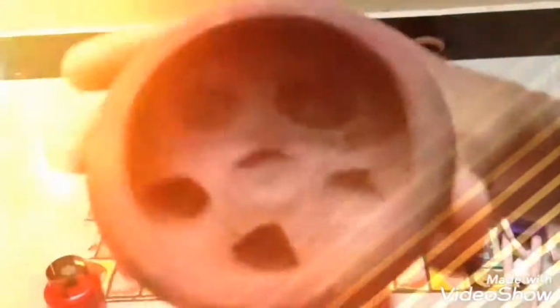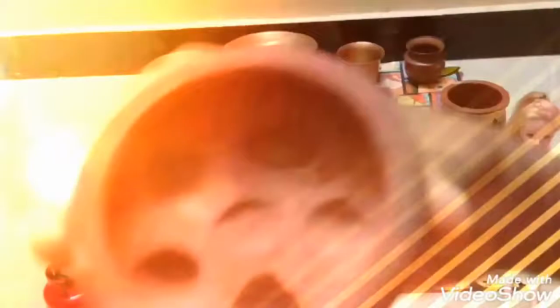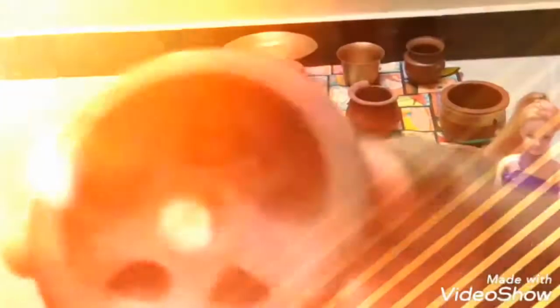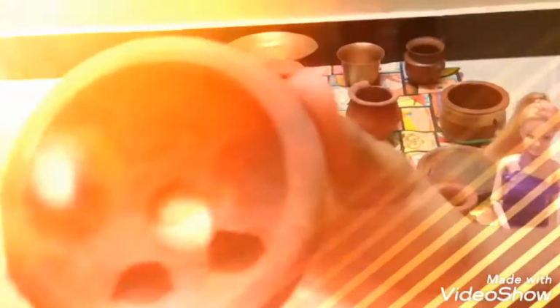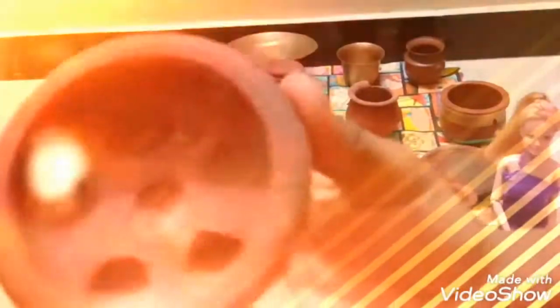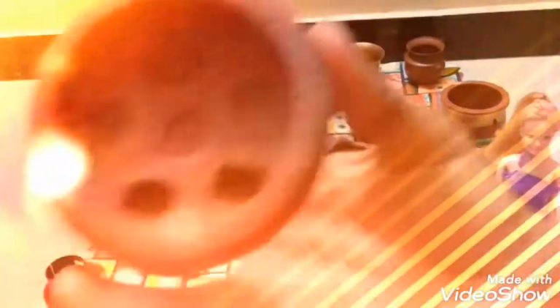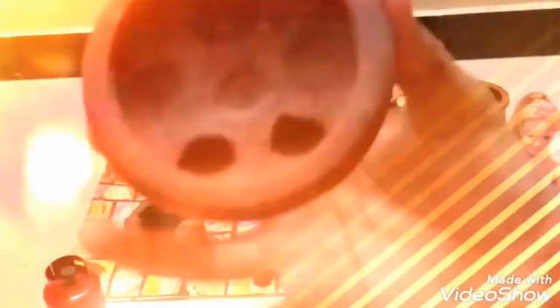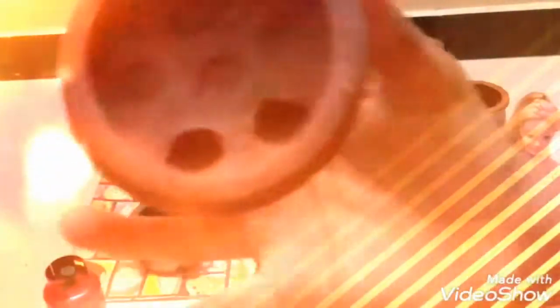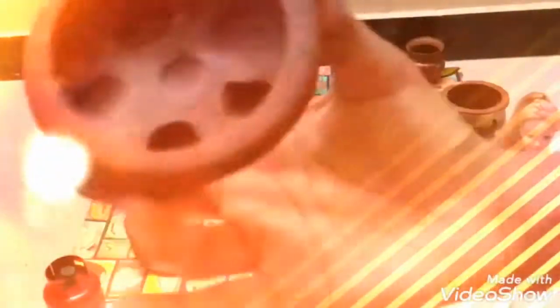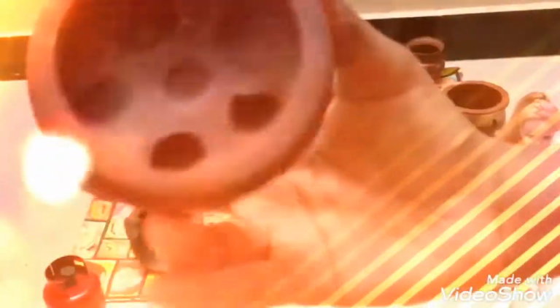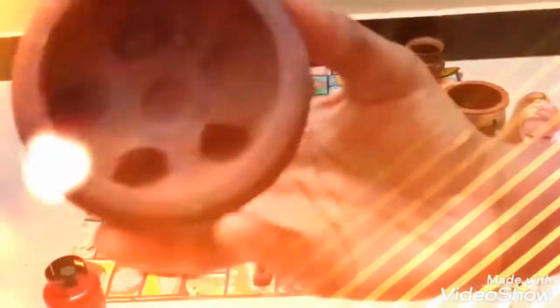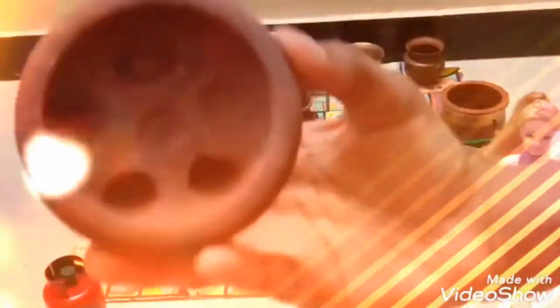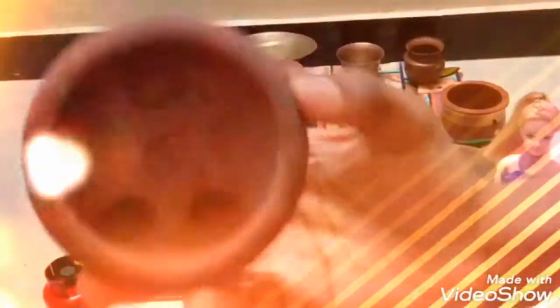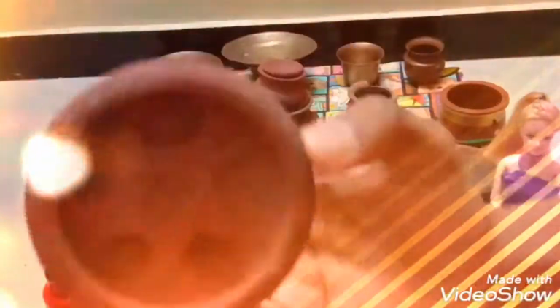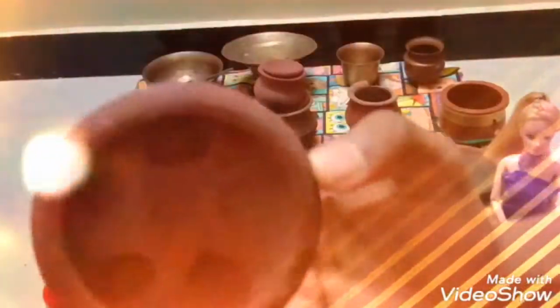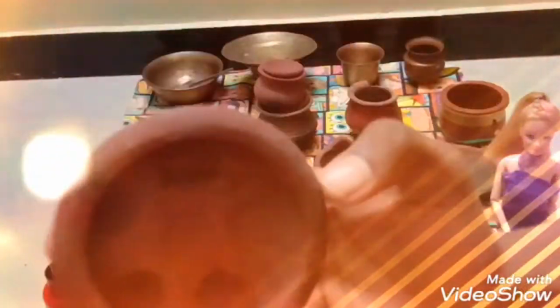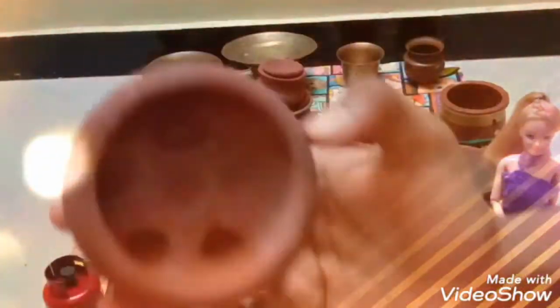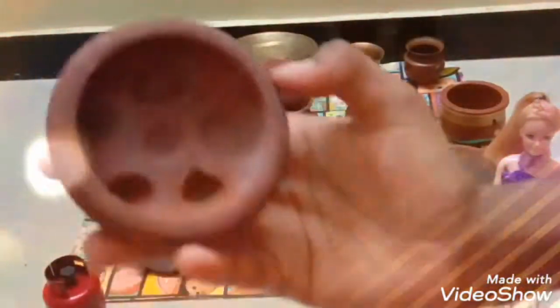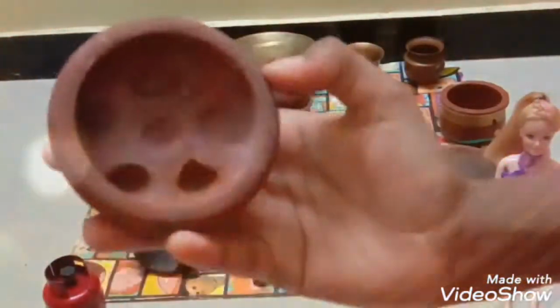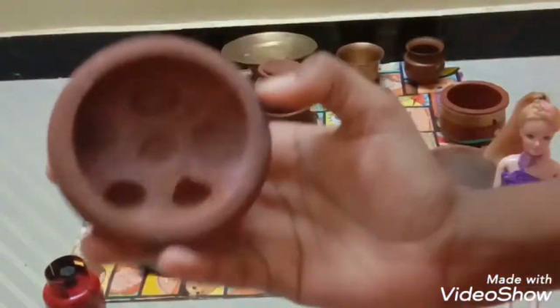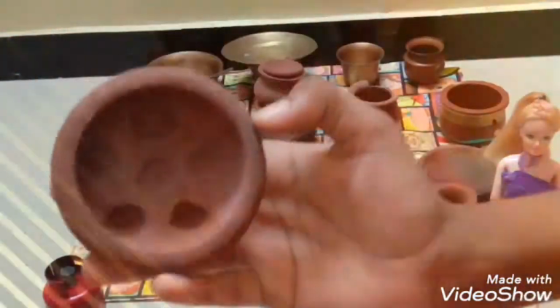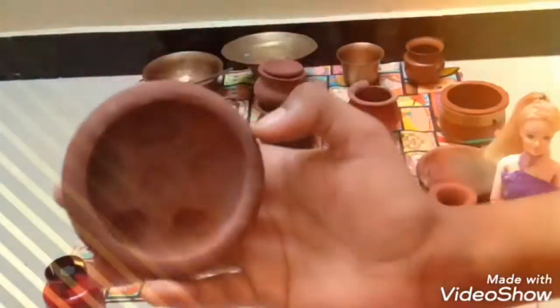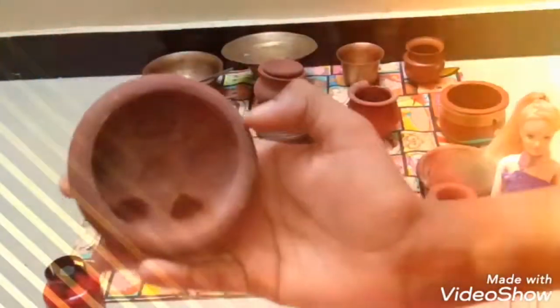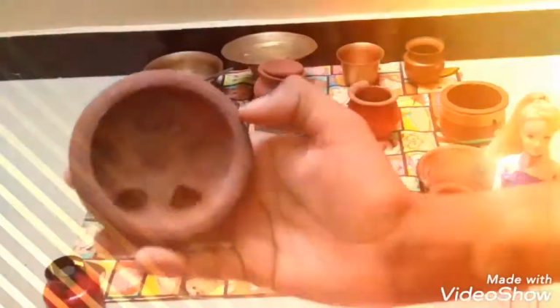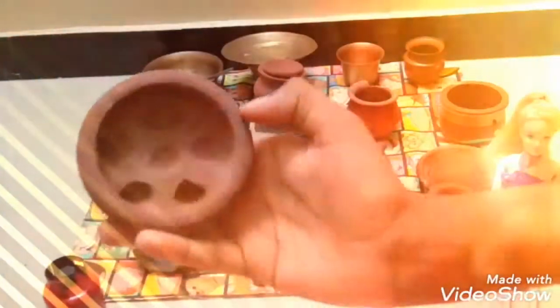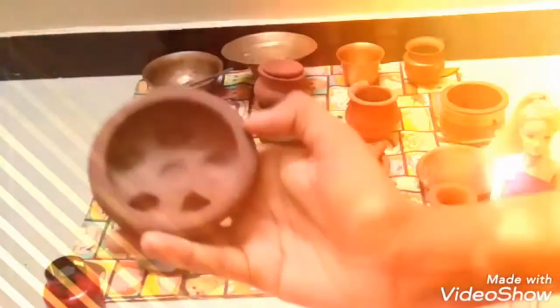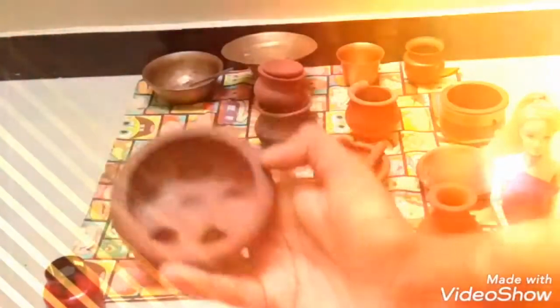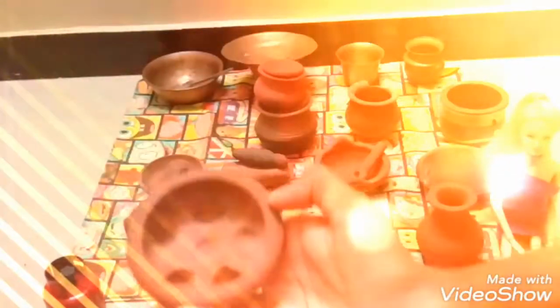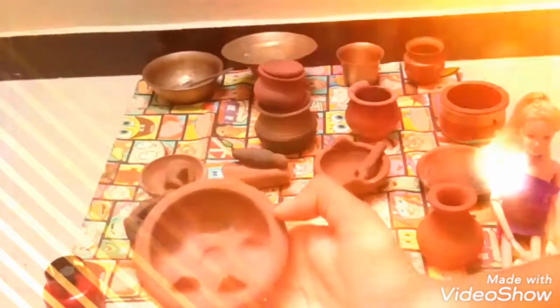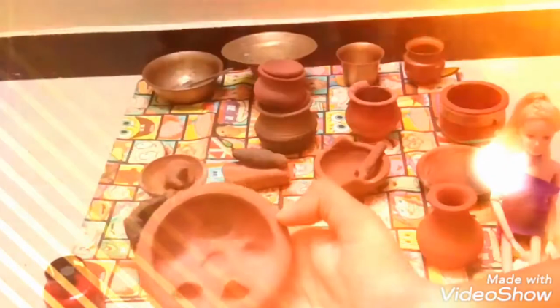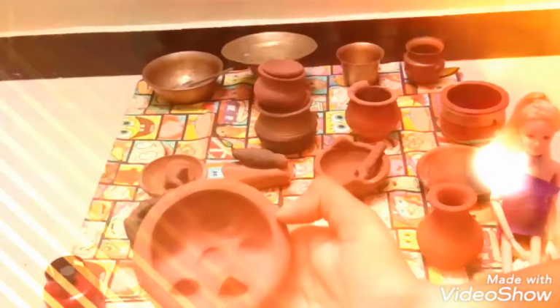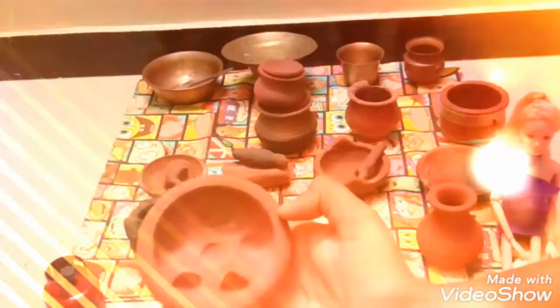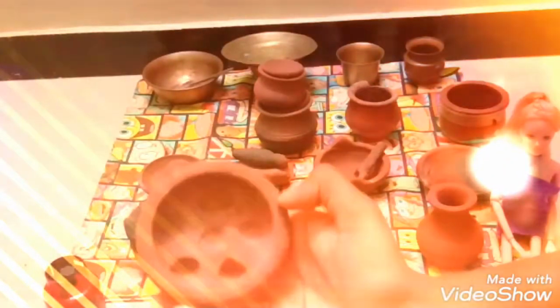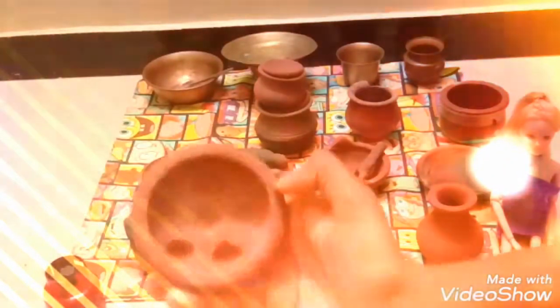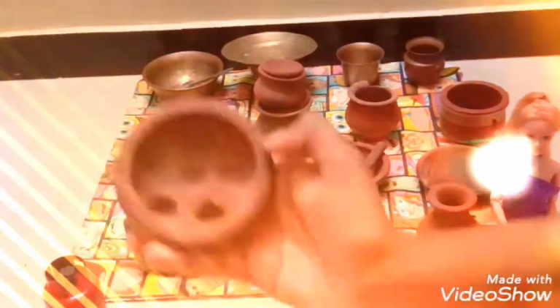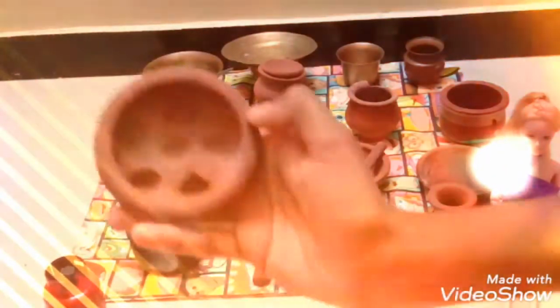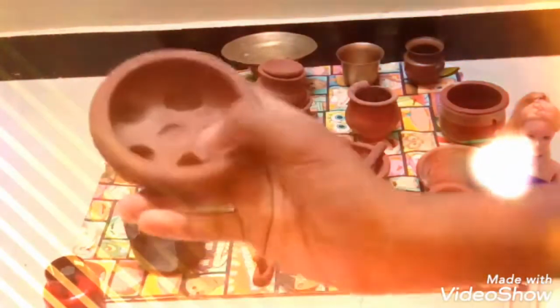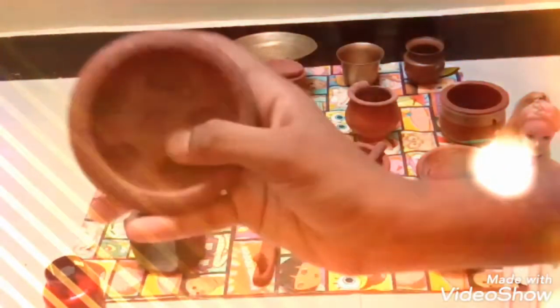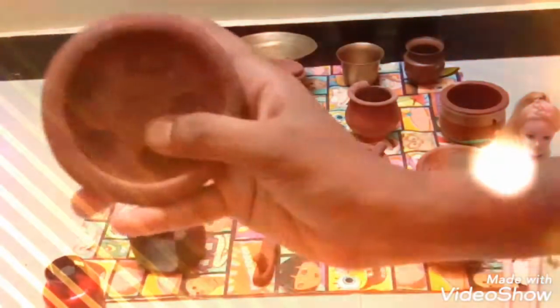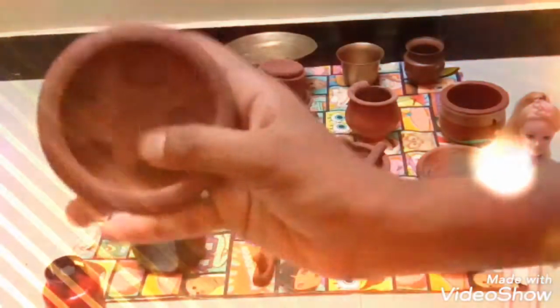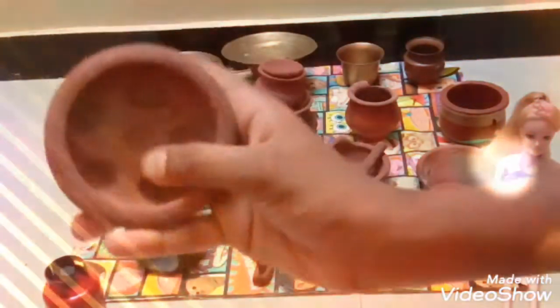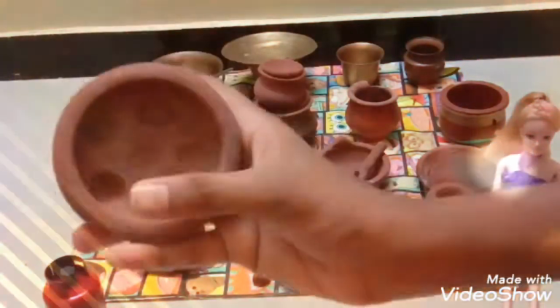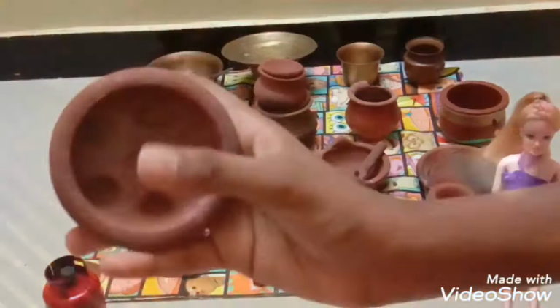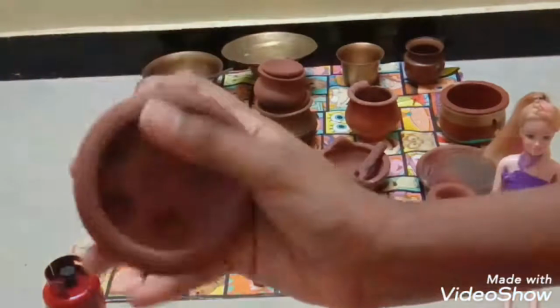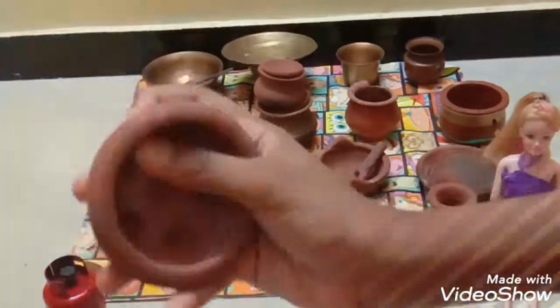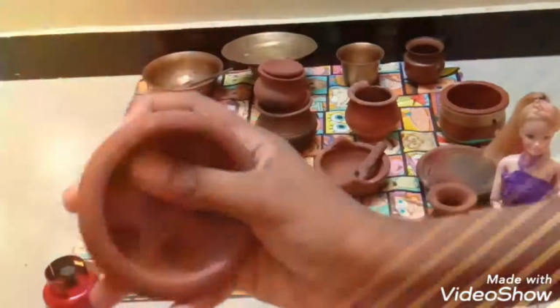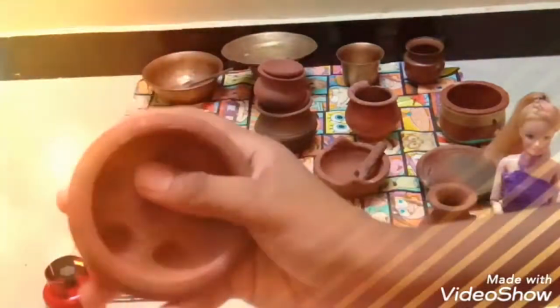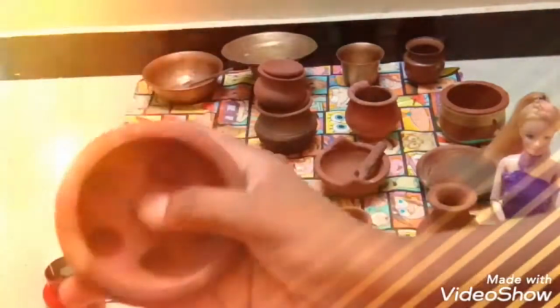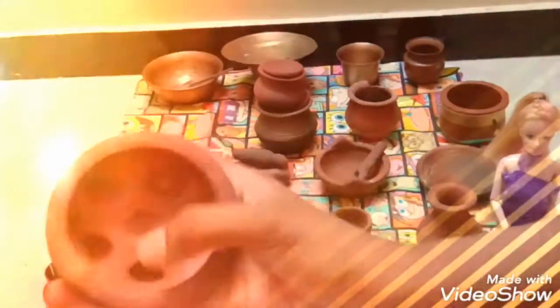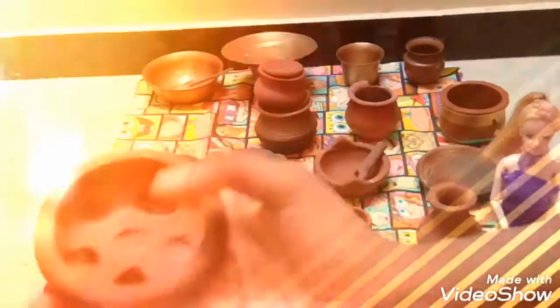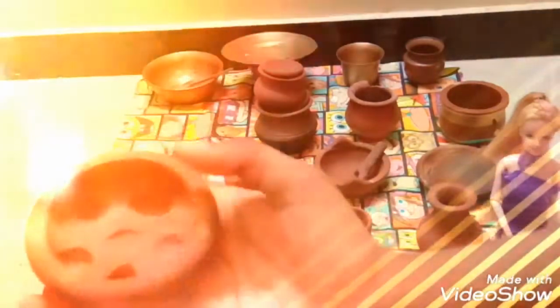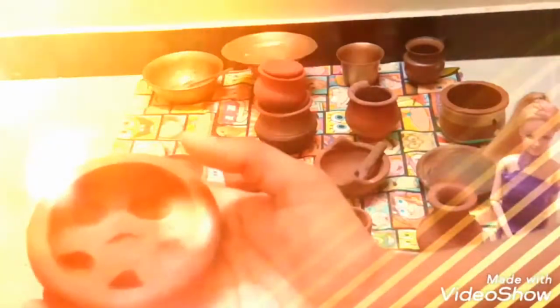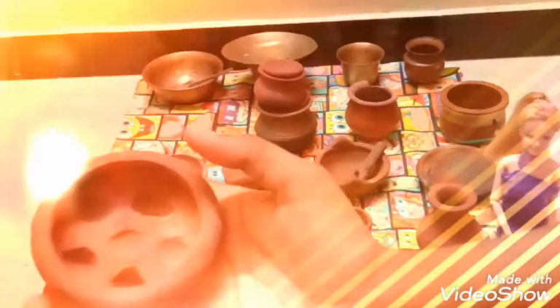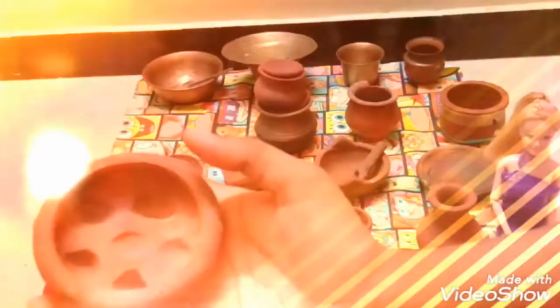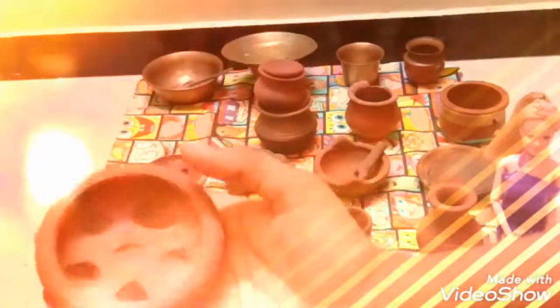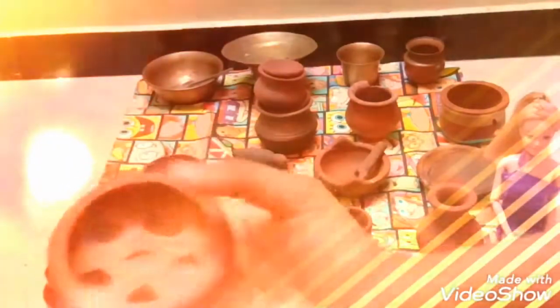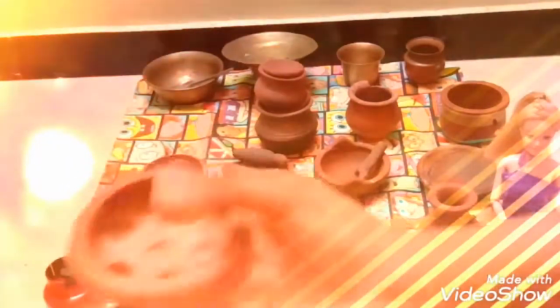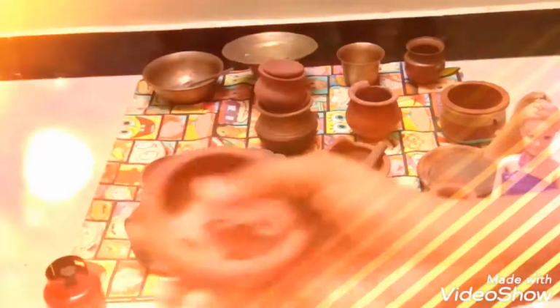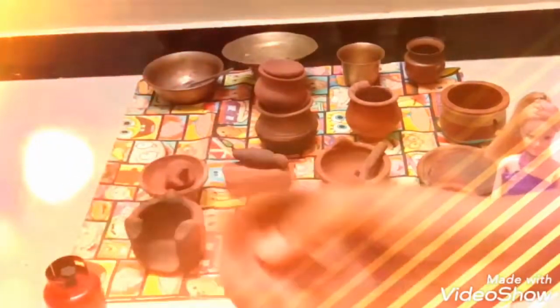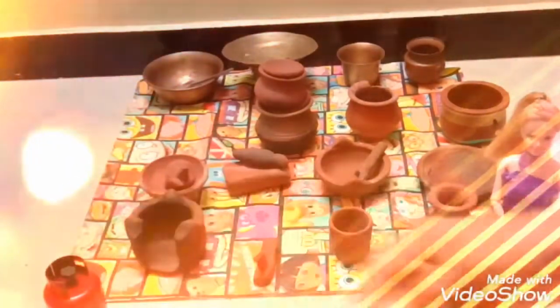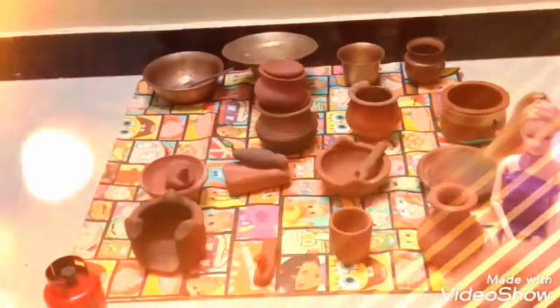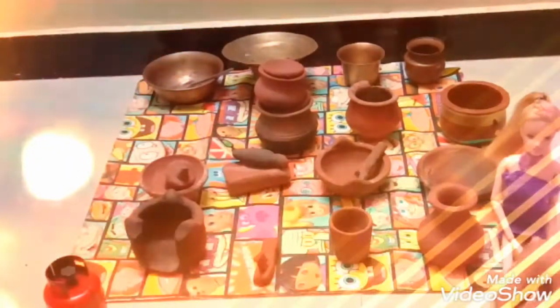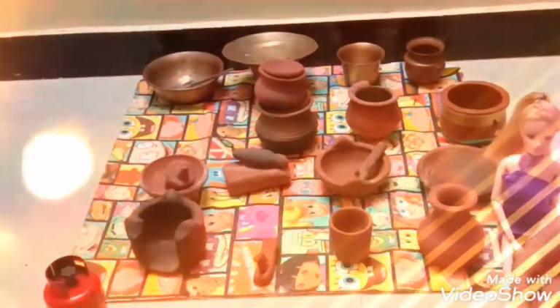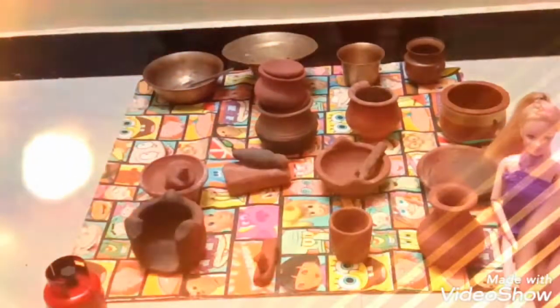This is called Paniyarampan — I mean Paniyarakkhal. It looks so cute.